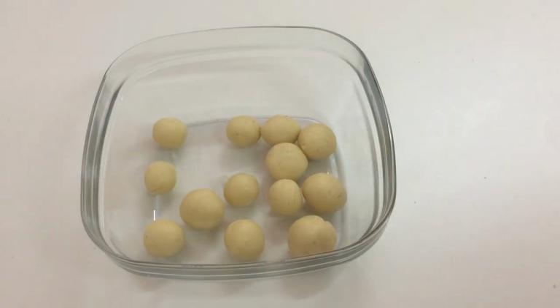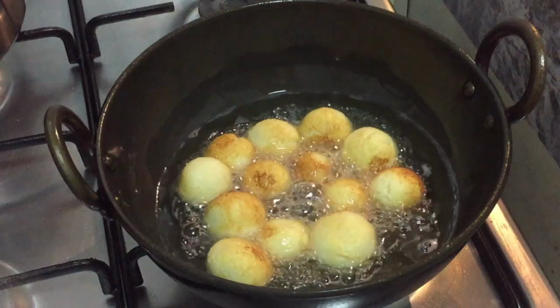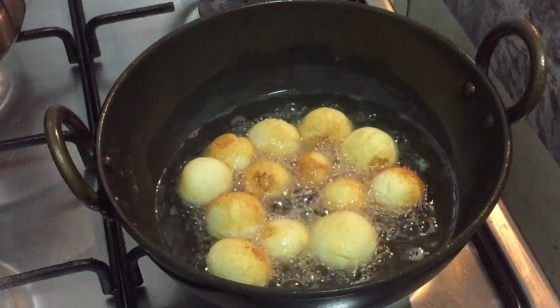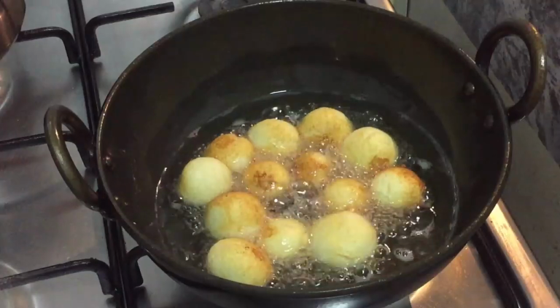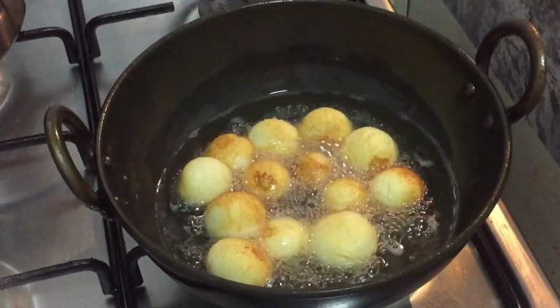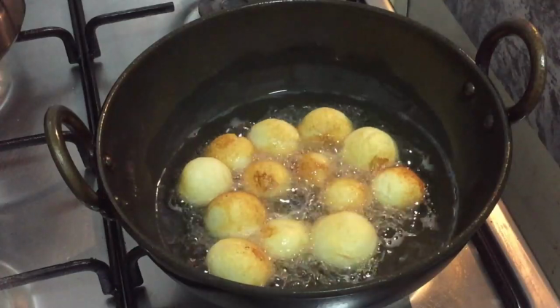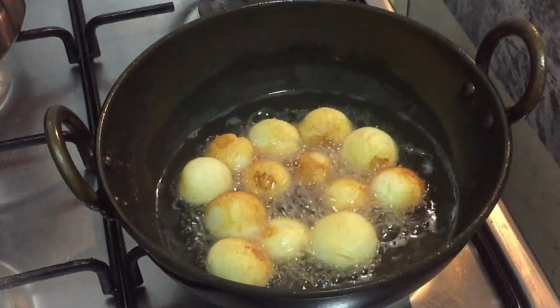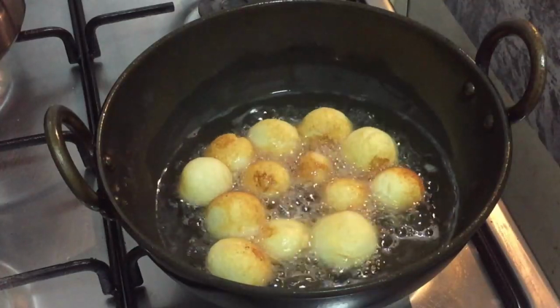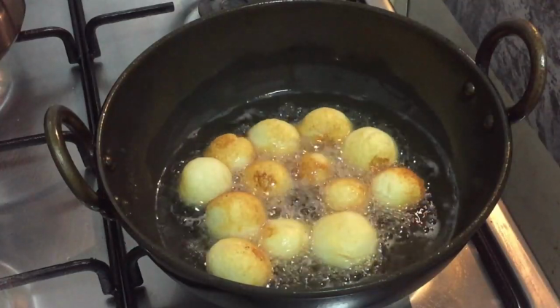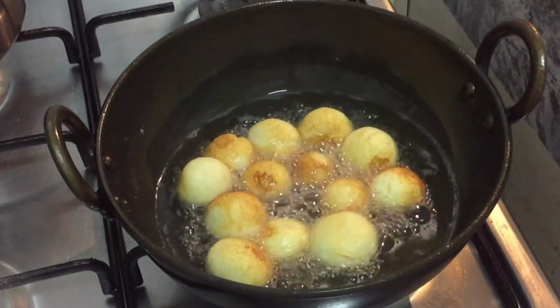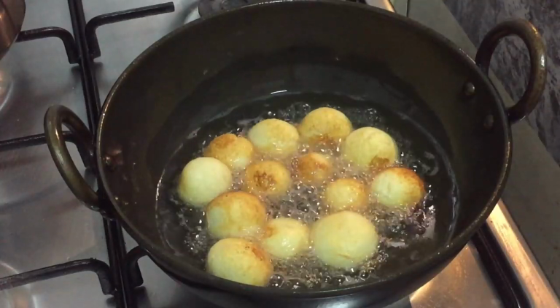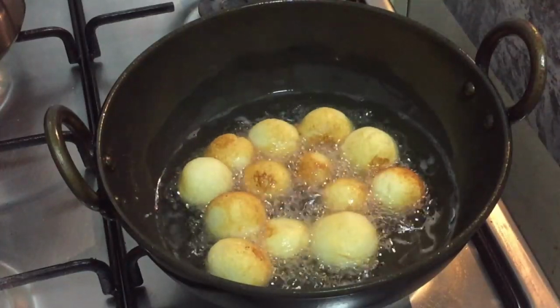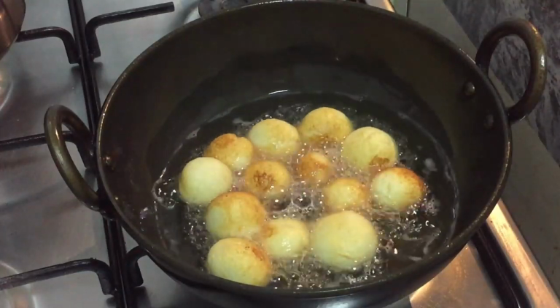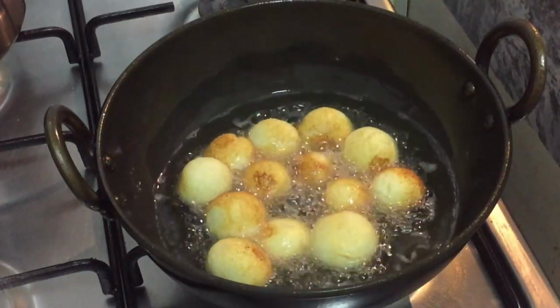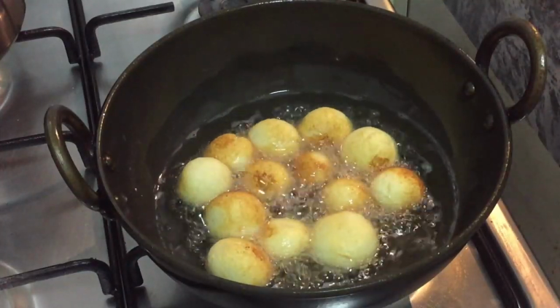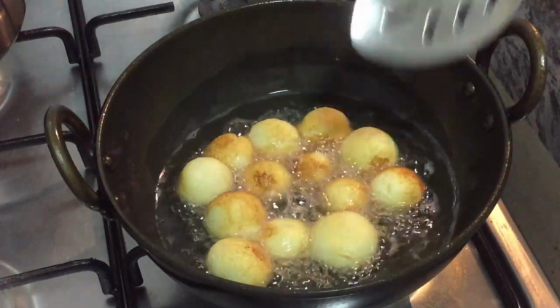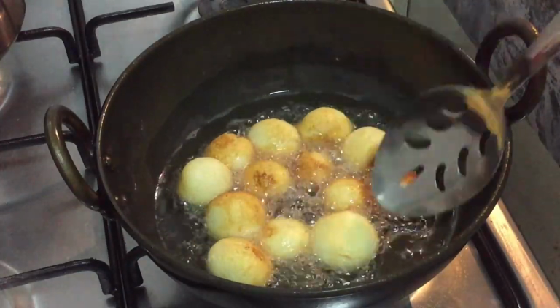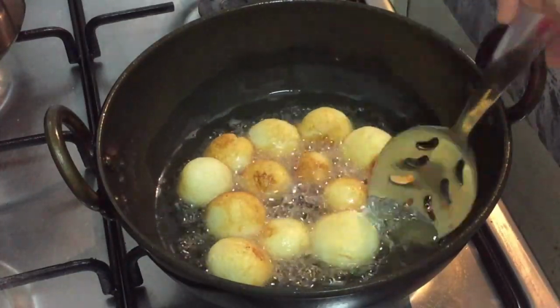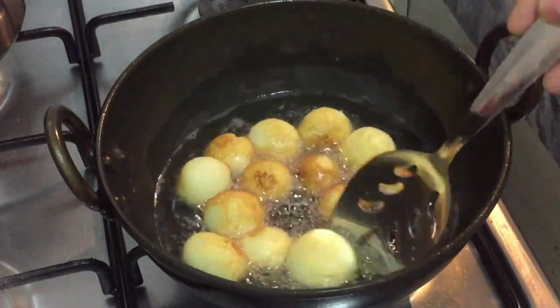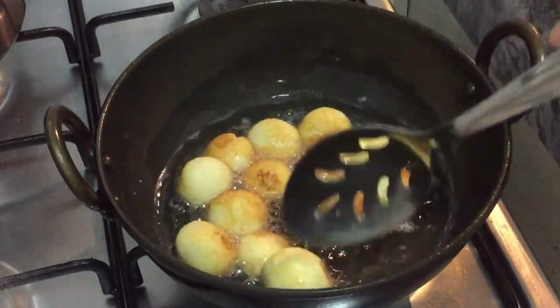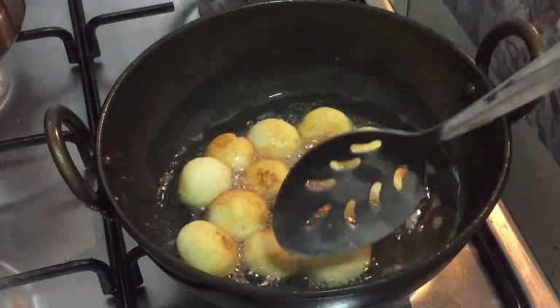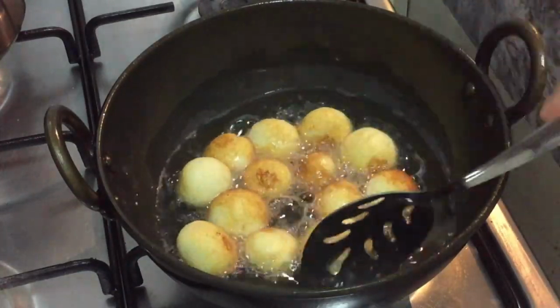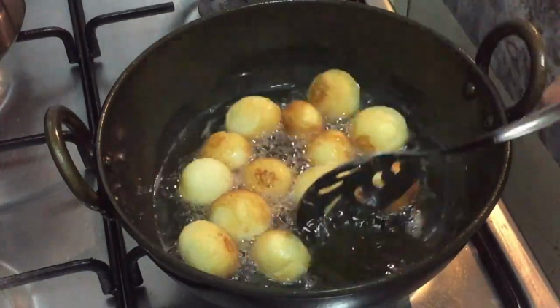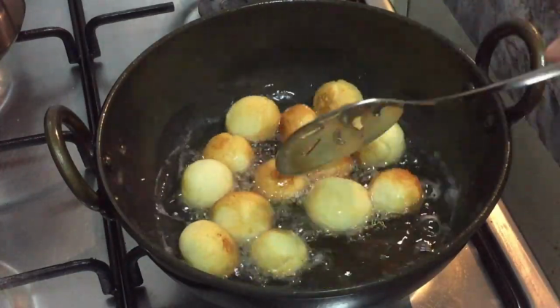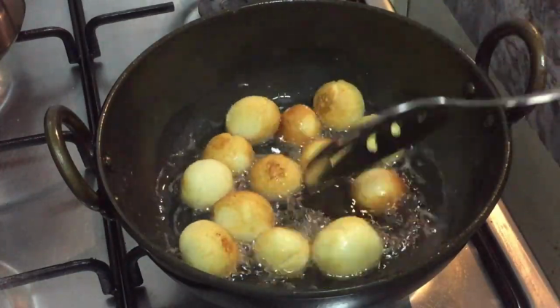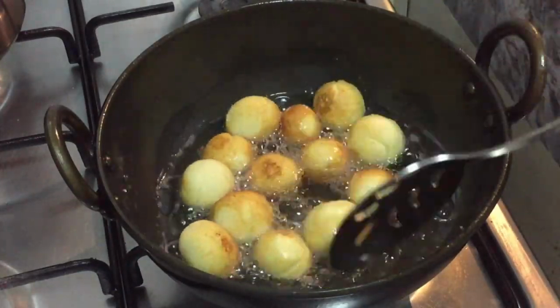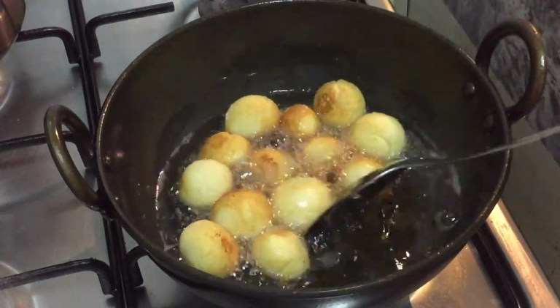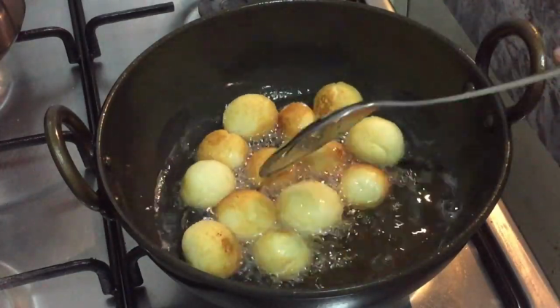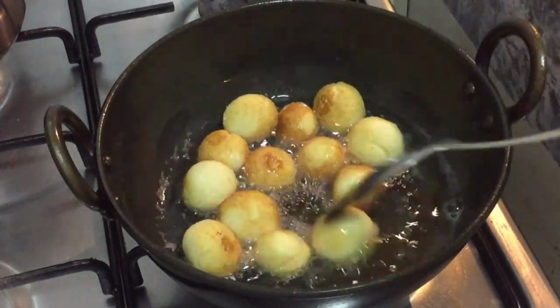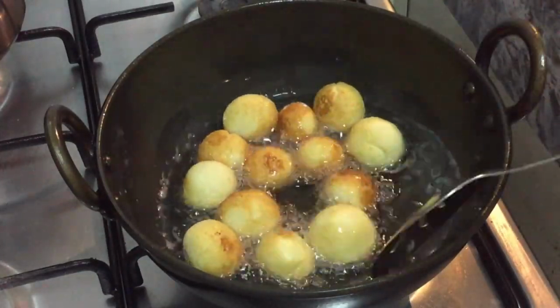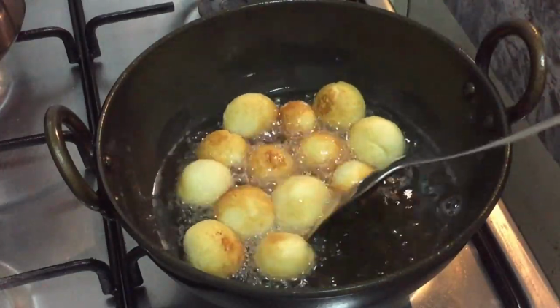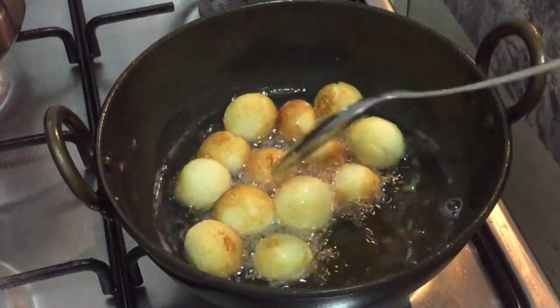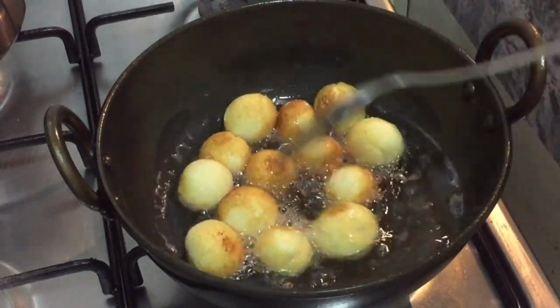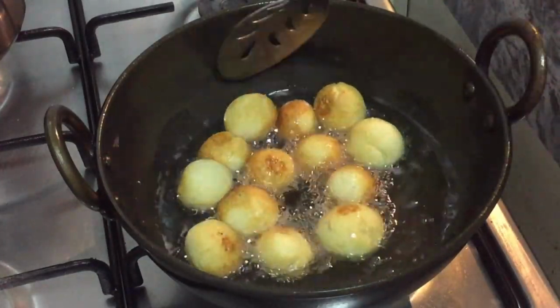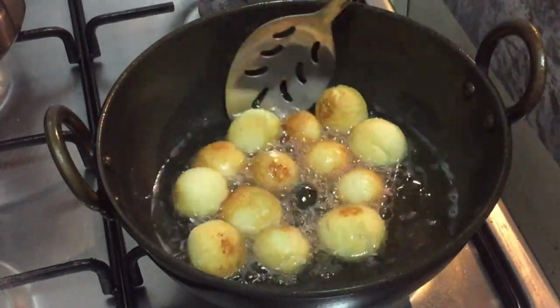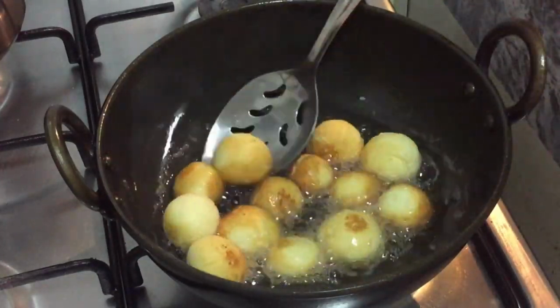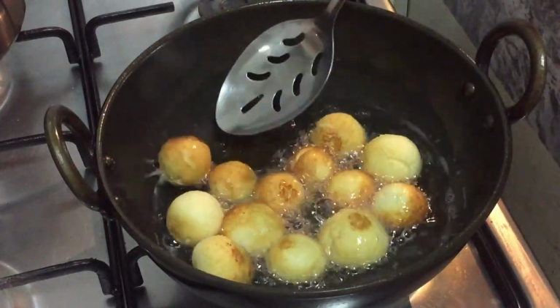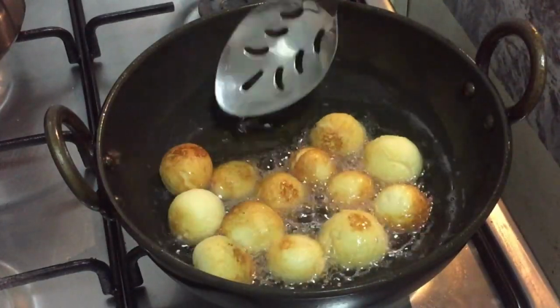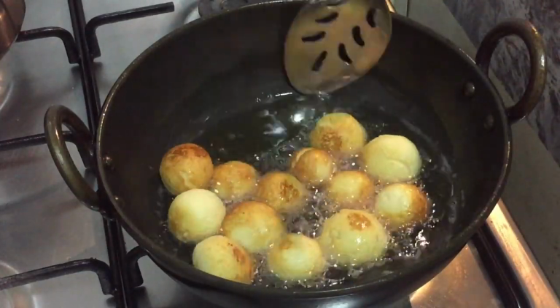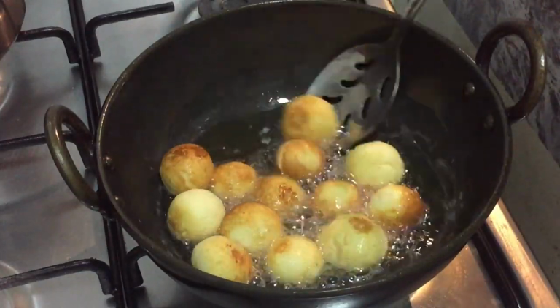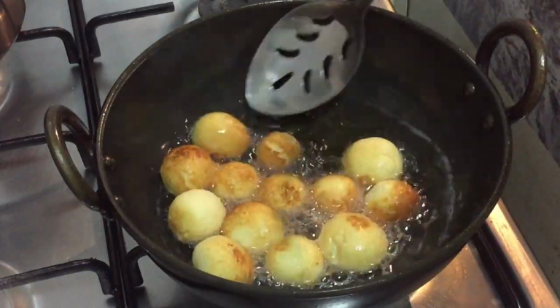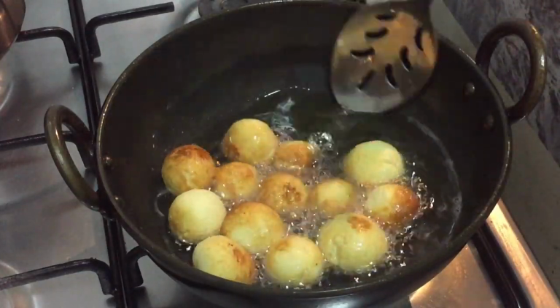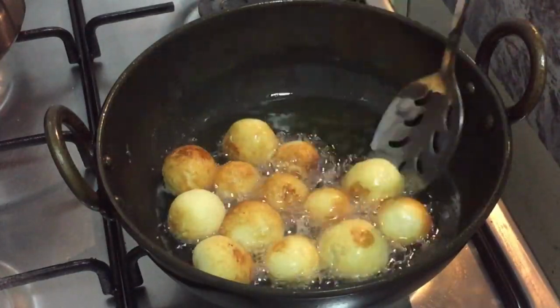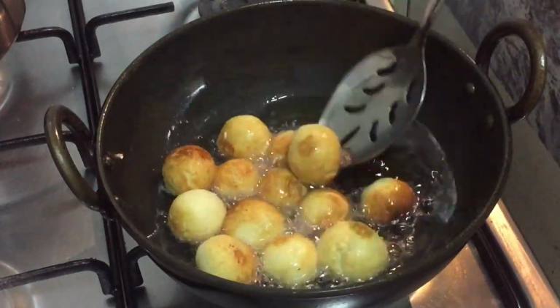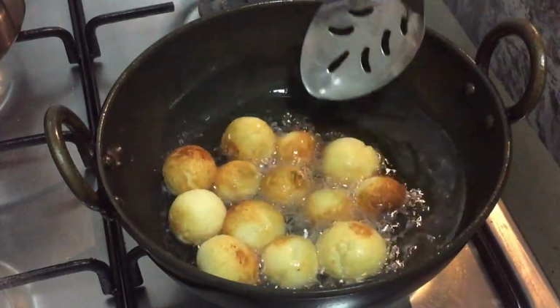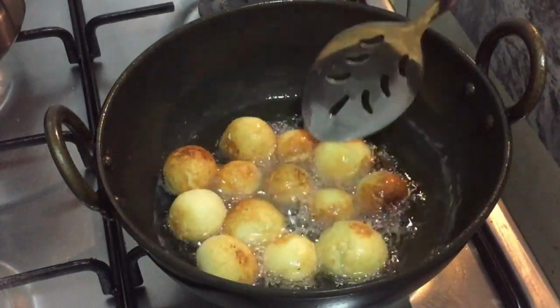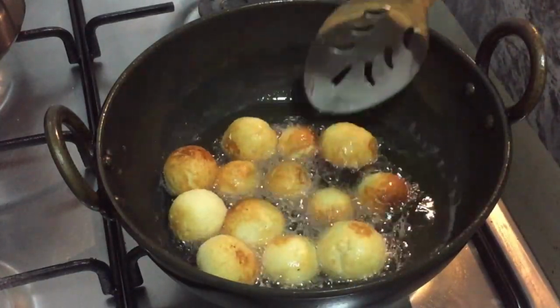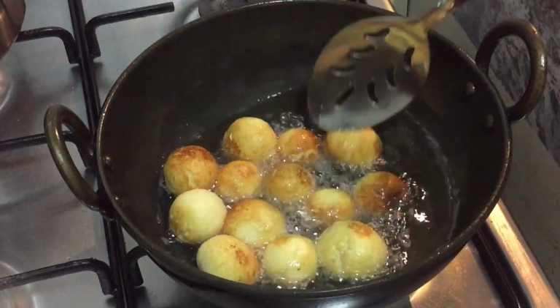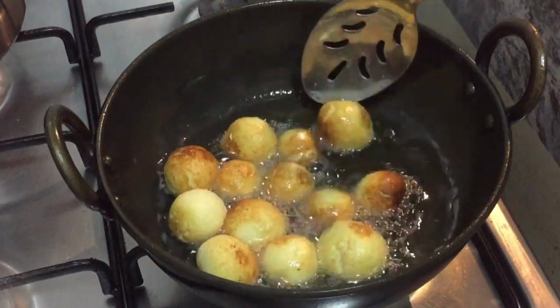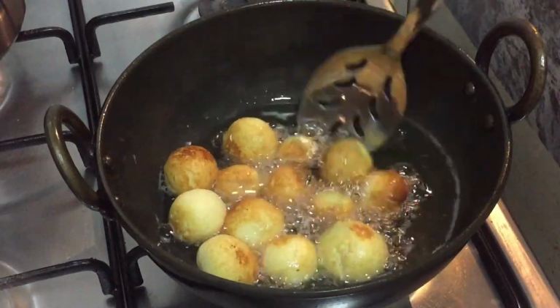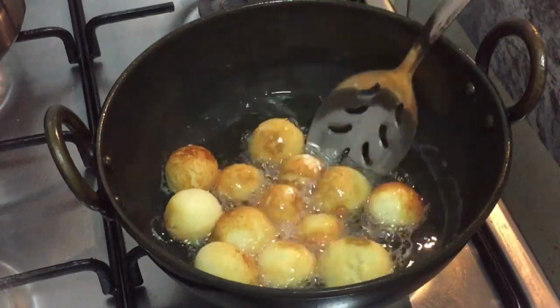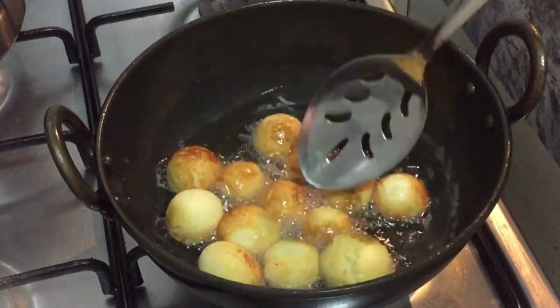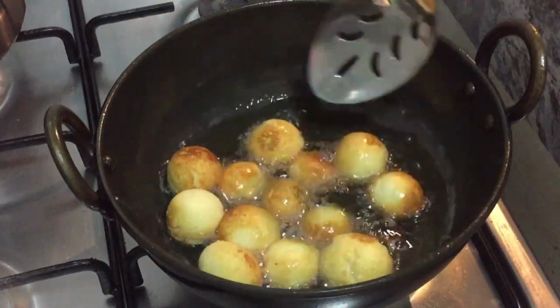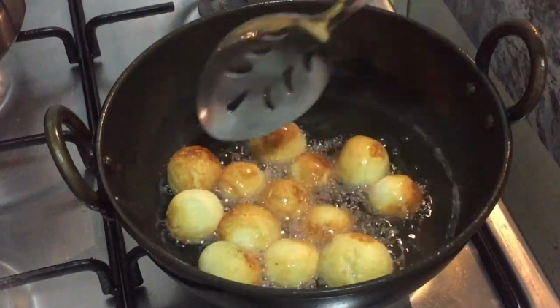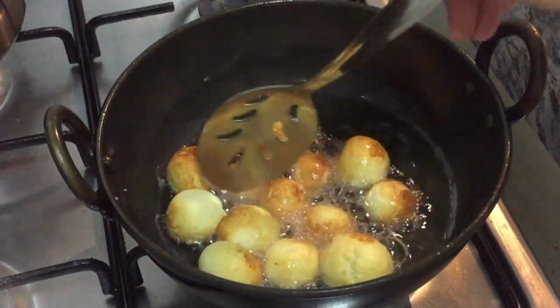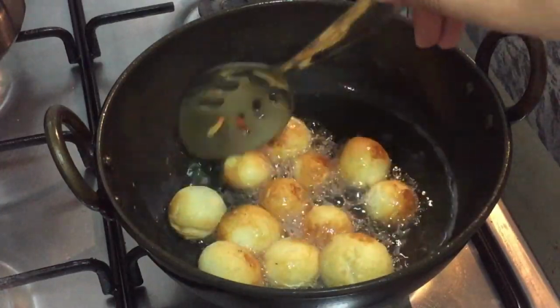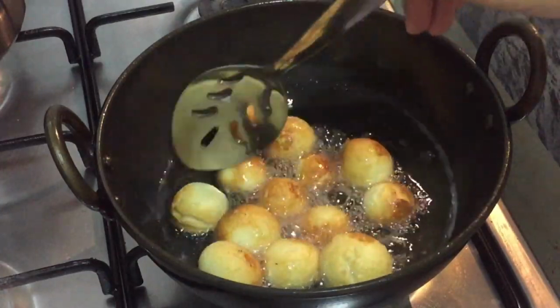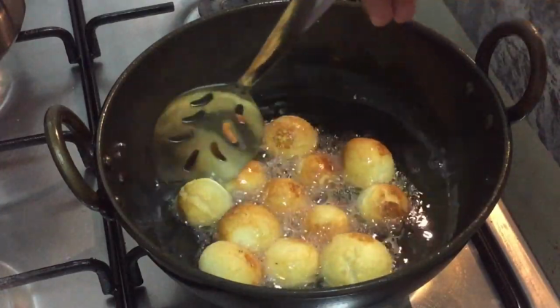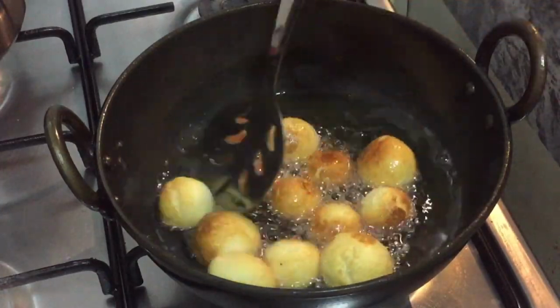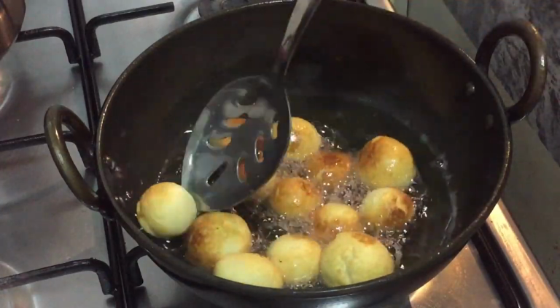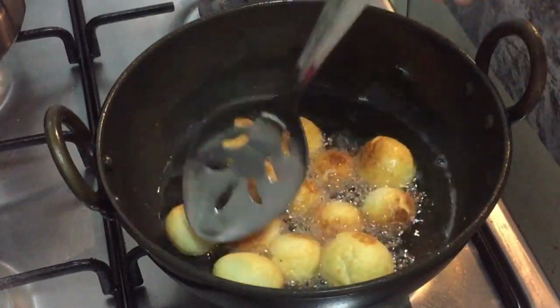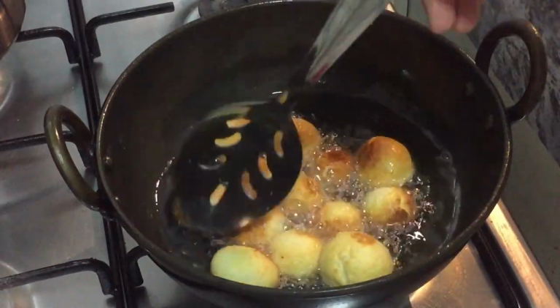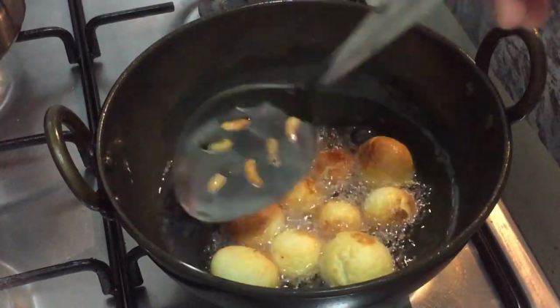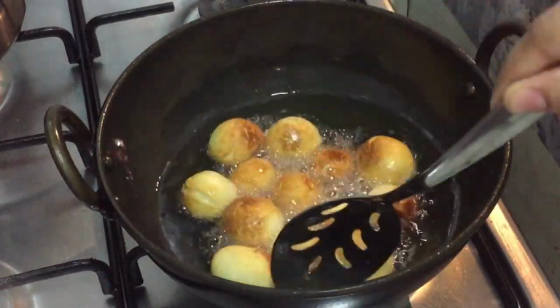Now I'm going to fry all these balls in hot oil on a medium flame until they turn golden brown.